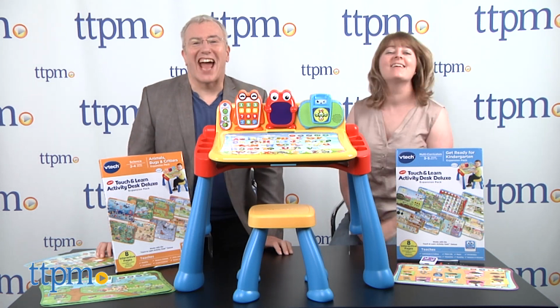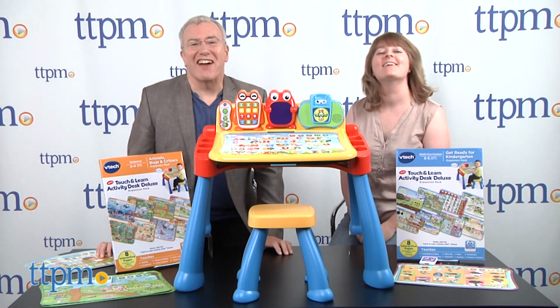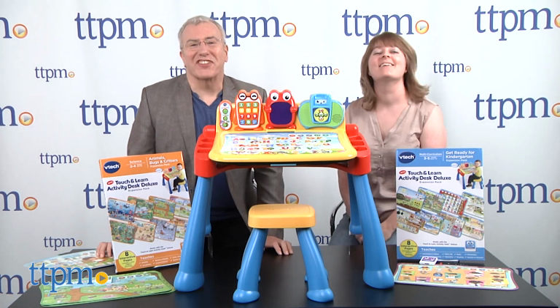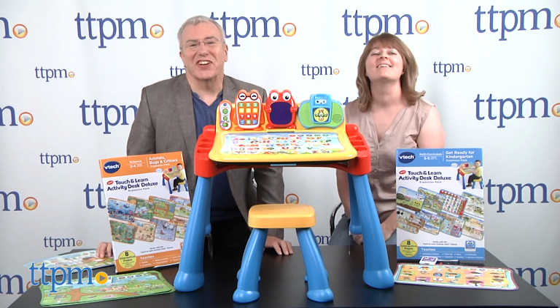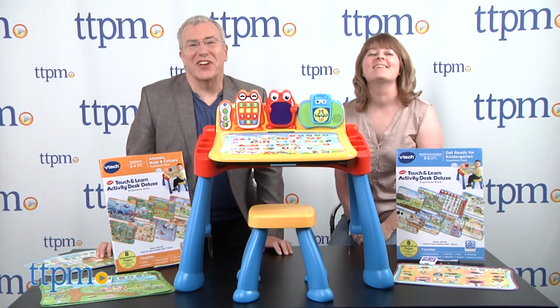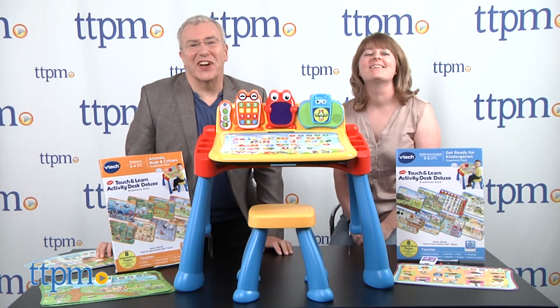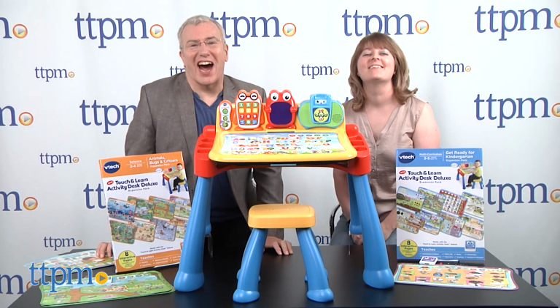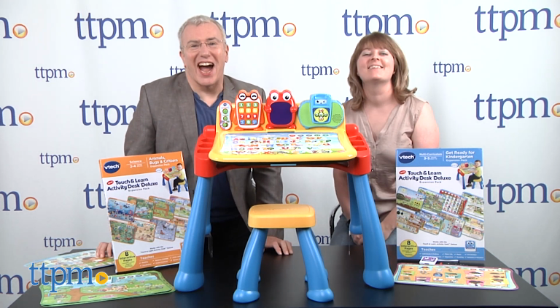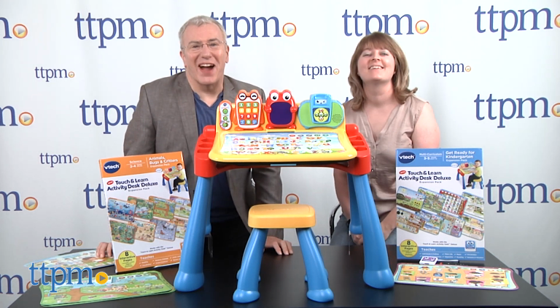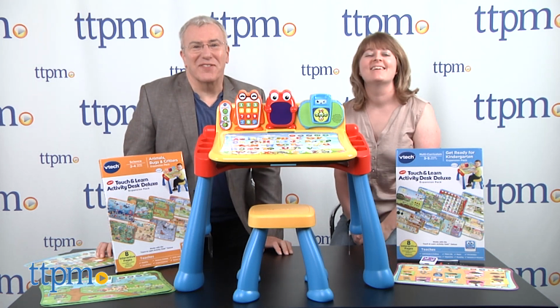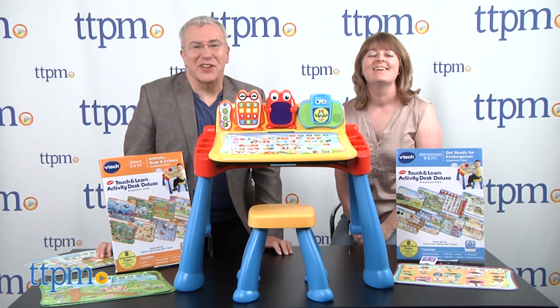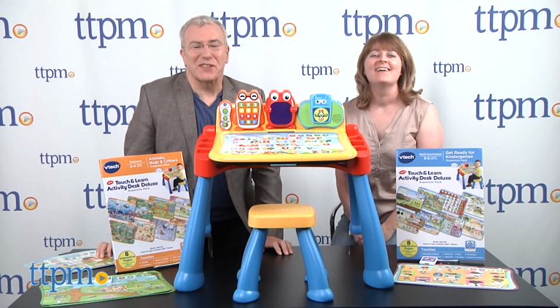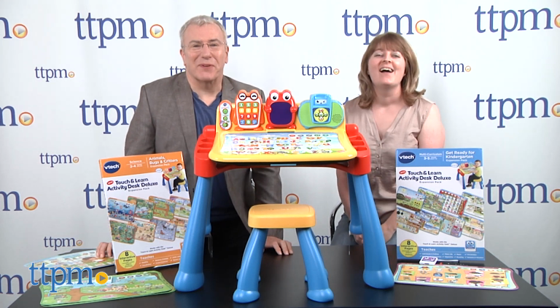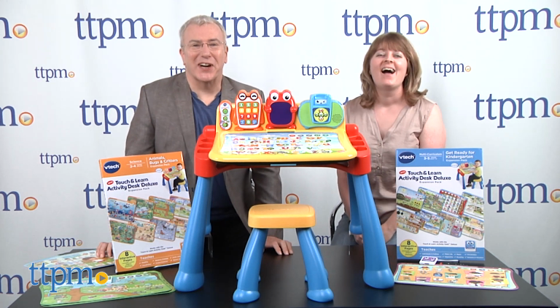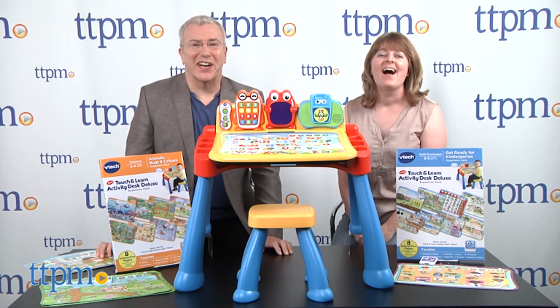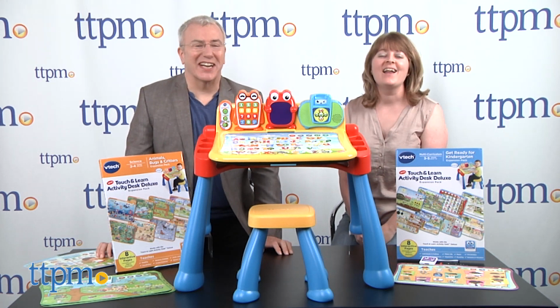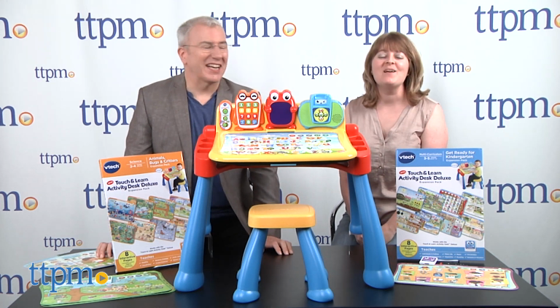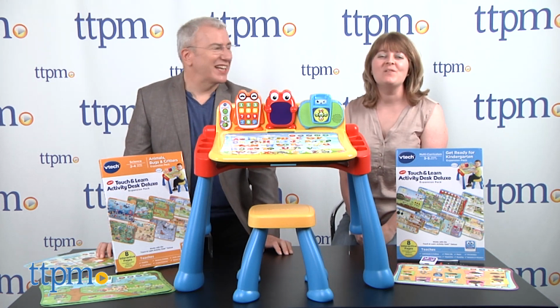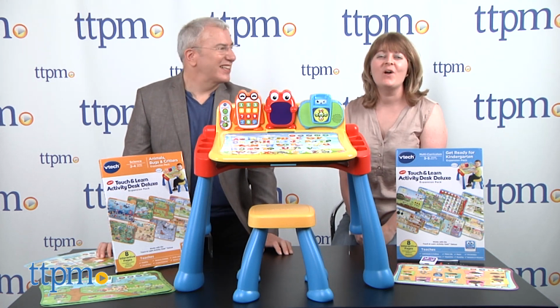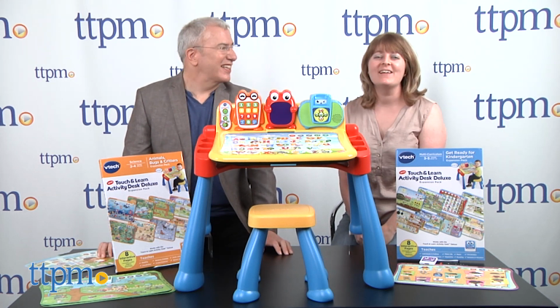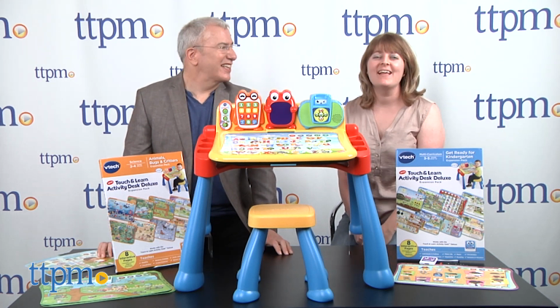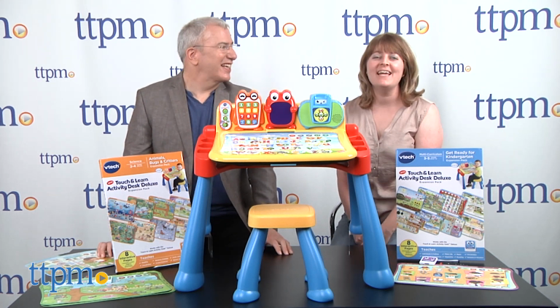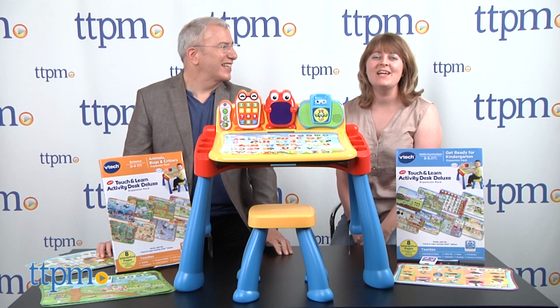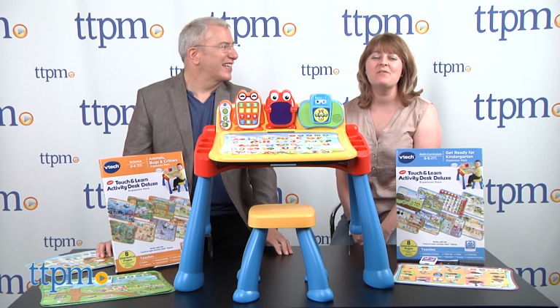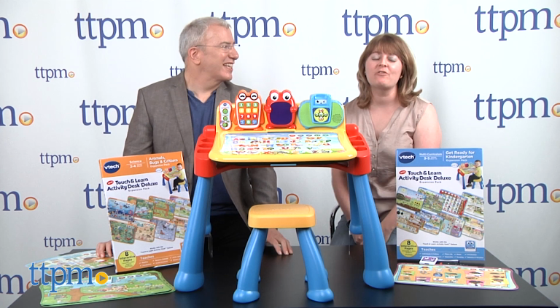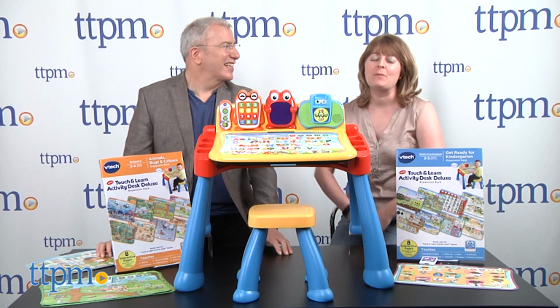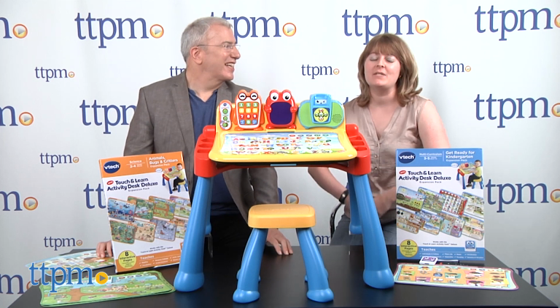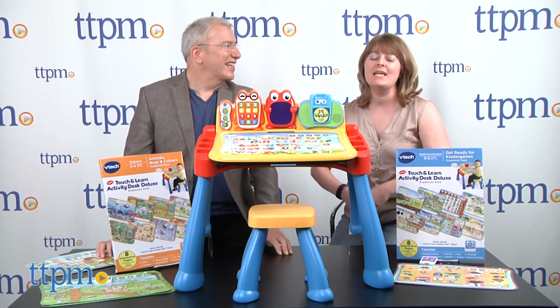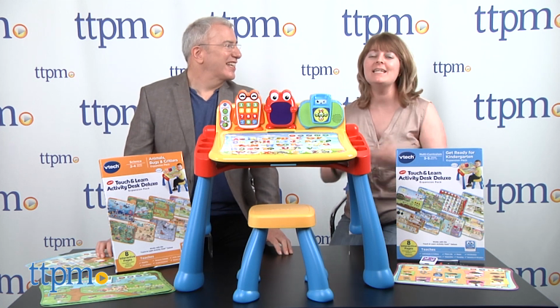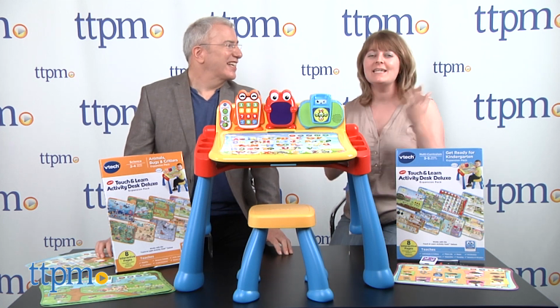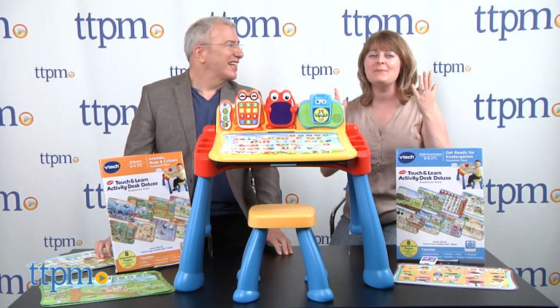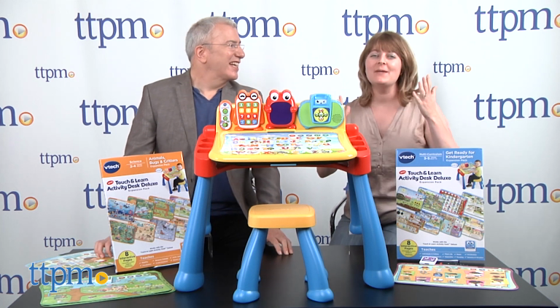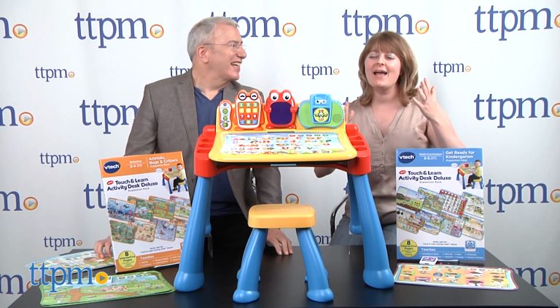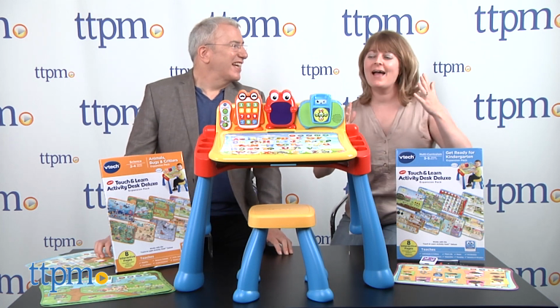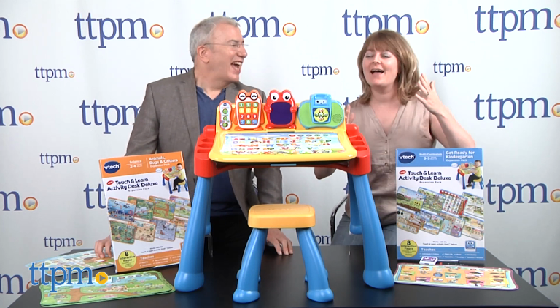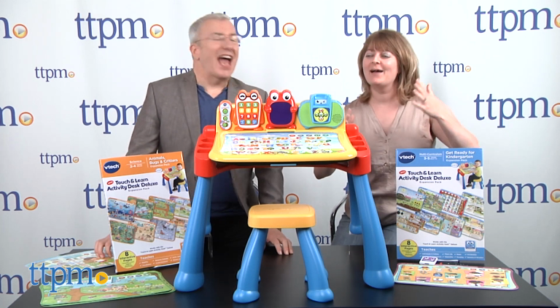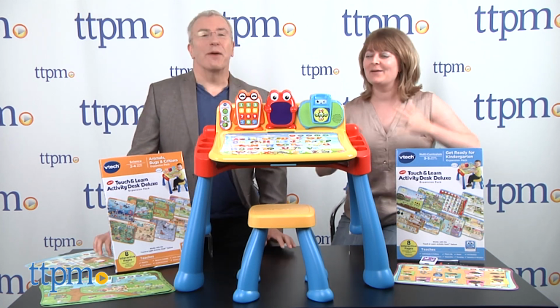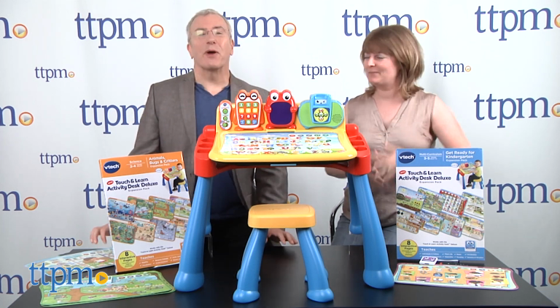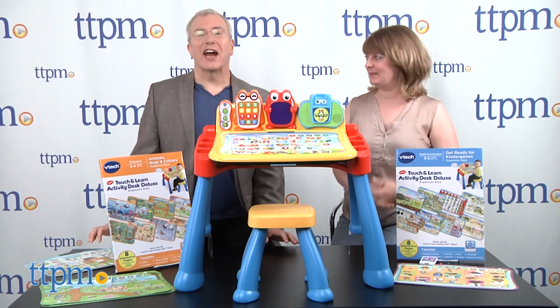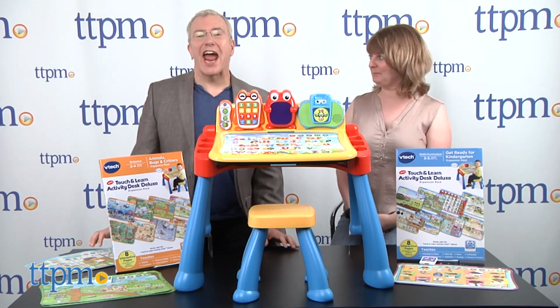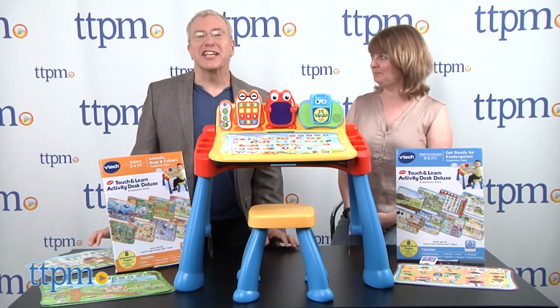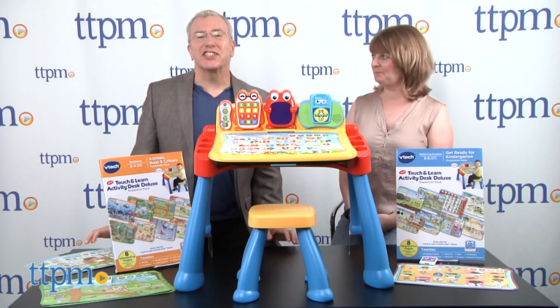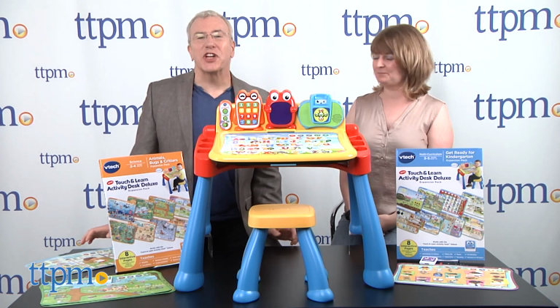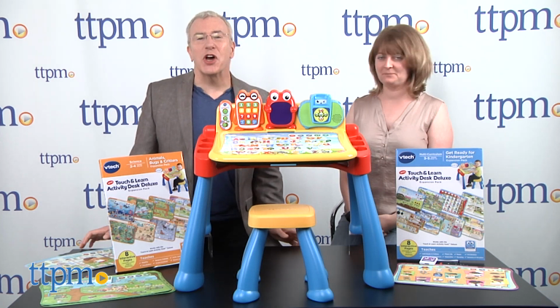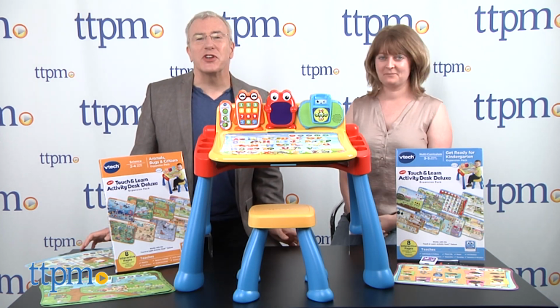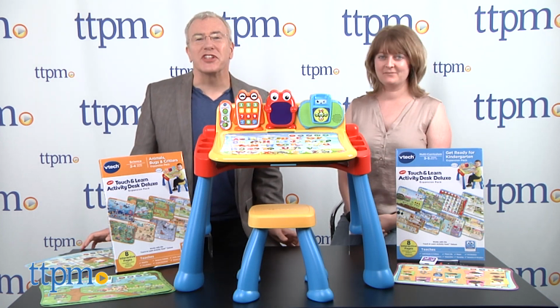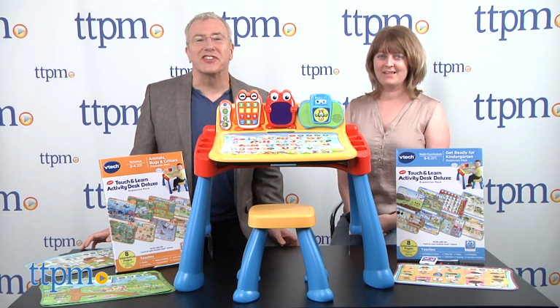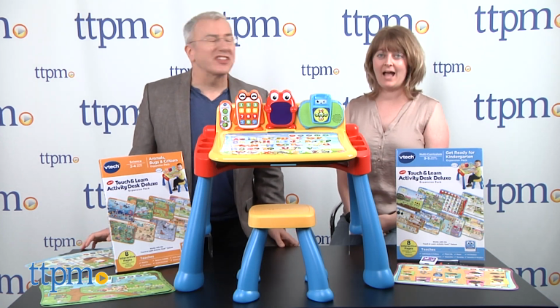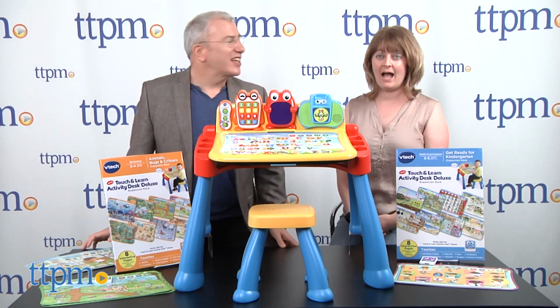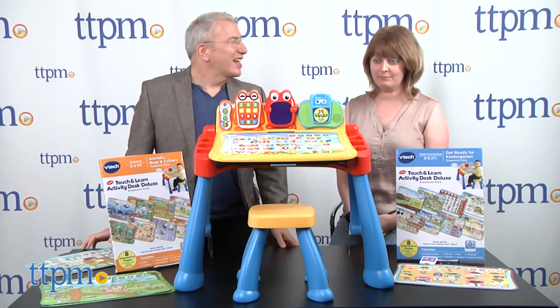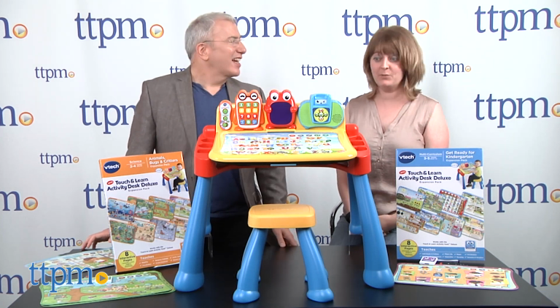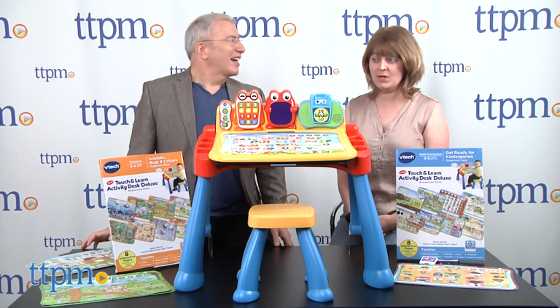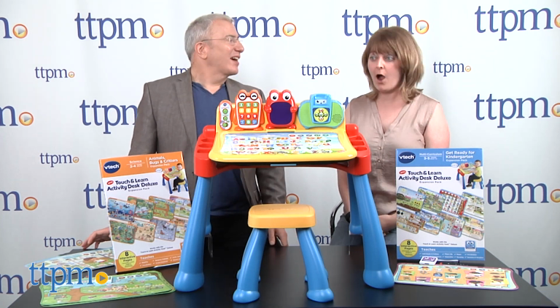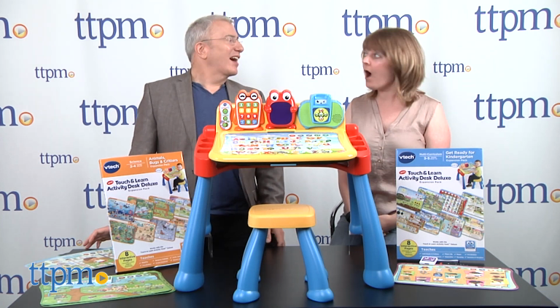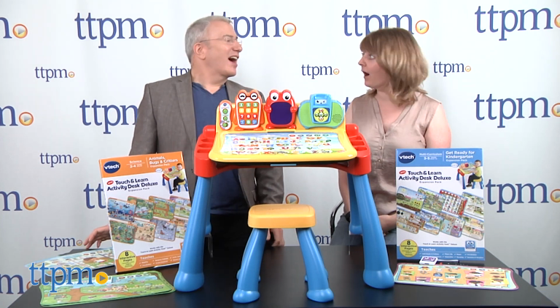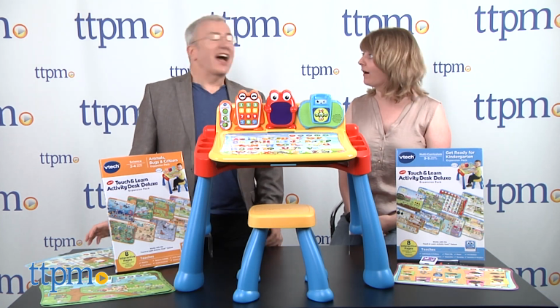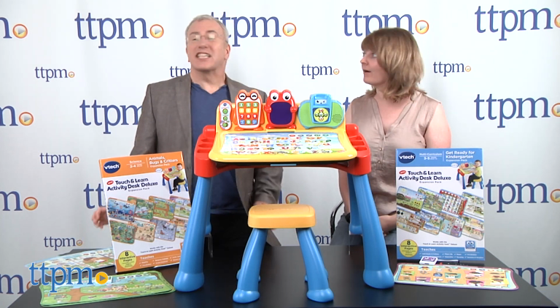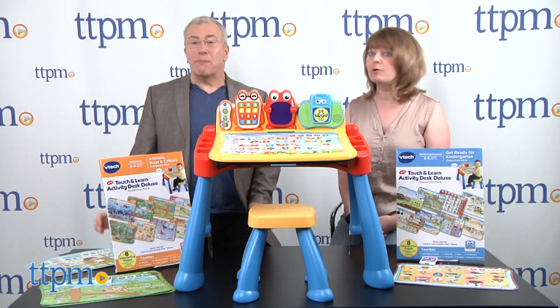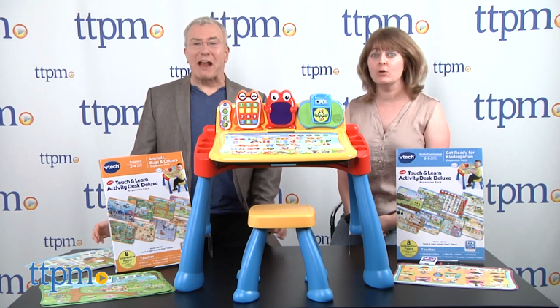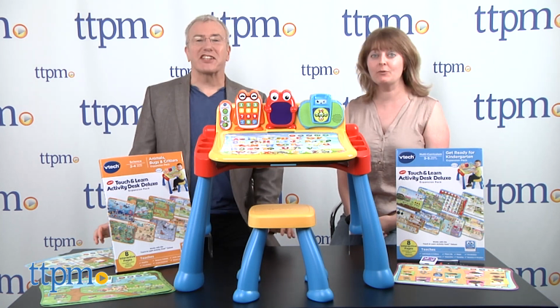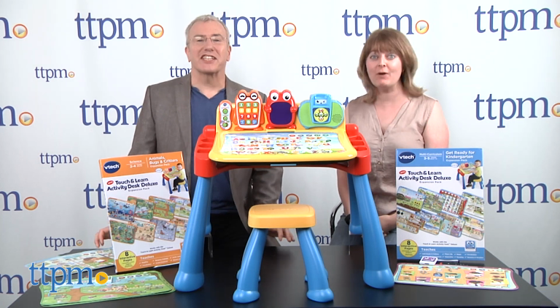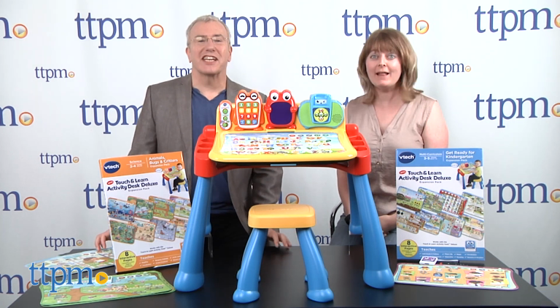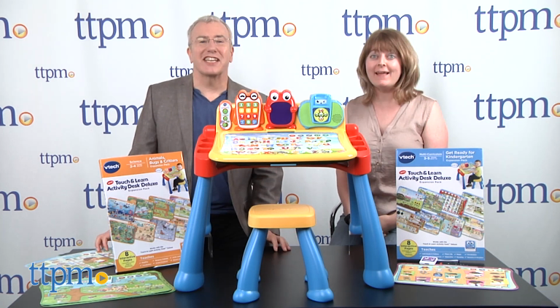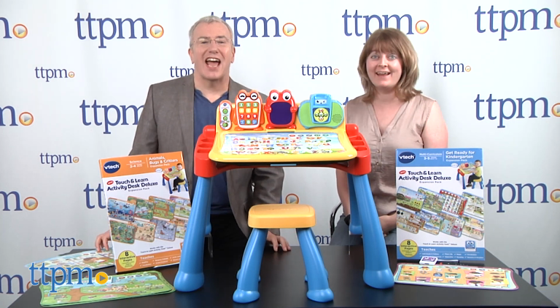Good afternoon. I'm Chris Byrne. I'm Laurie Lane. We're from TTPN, and we're A students — we are. Especially us, because we are doing a very special play date.